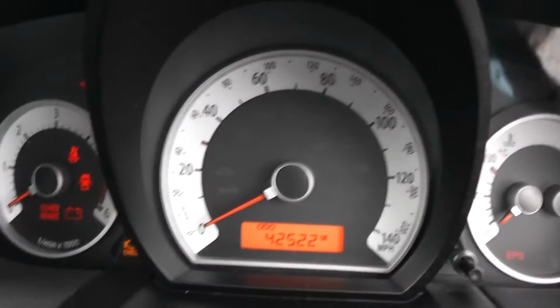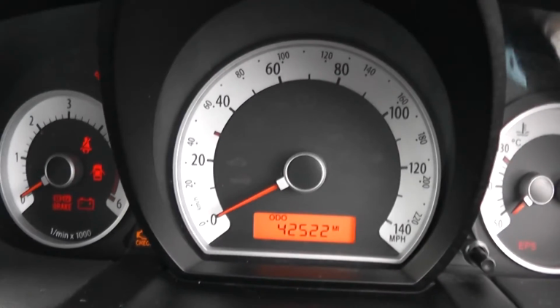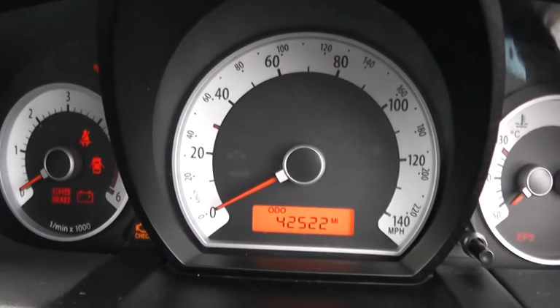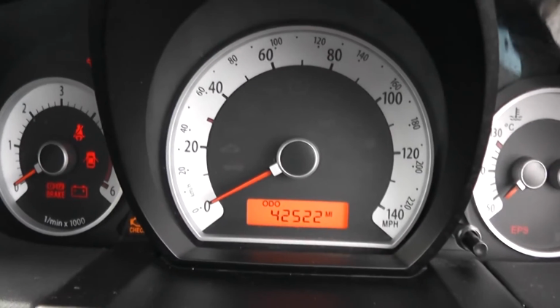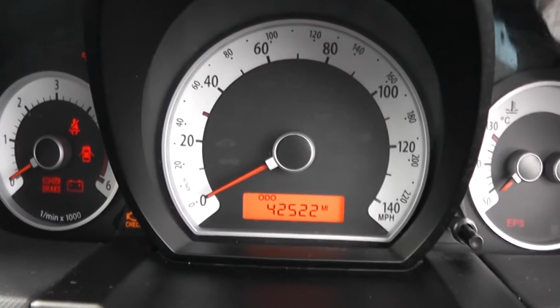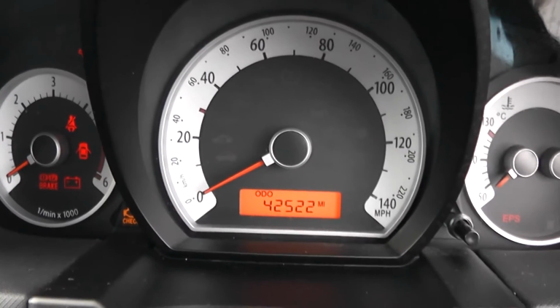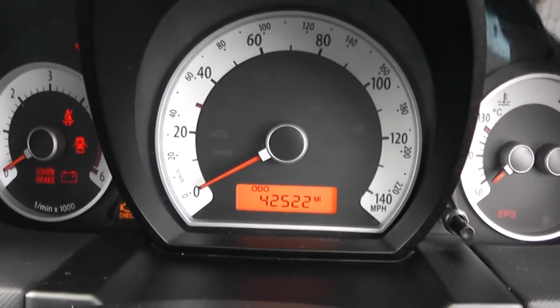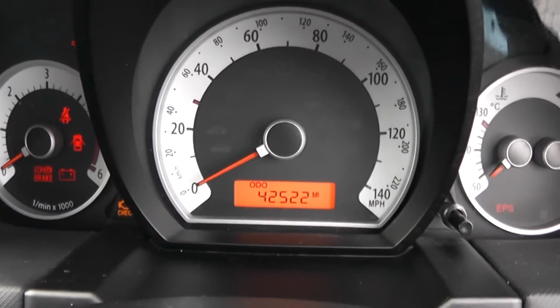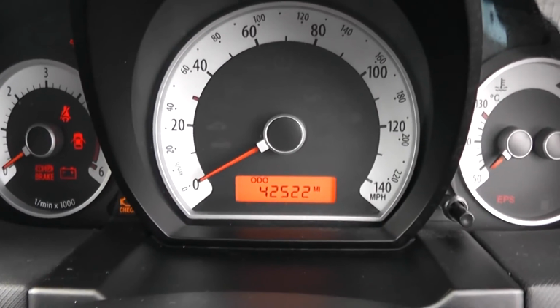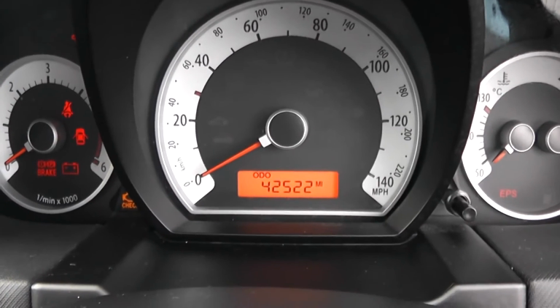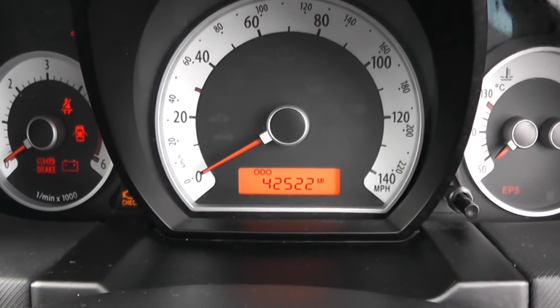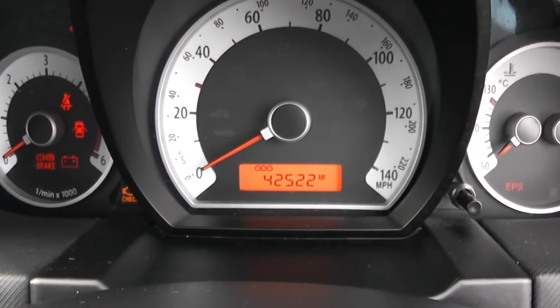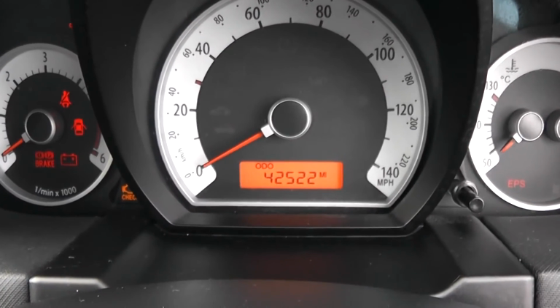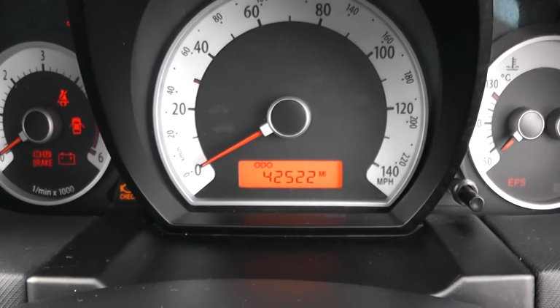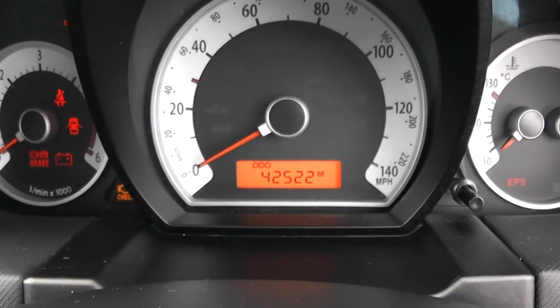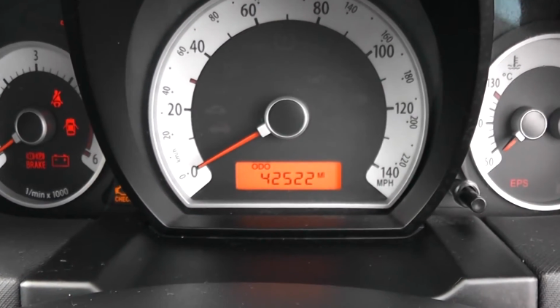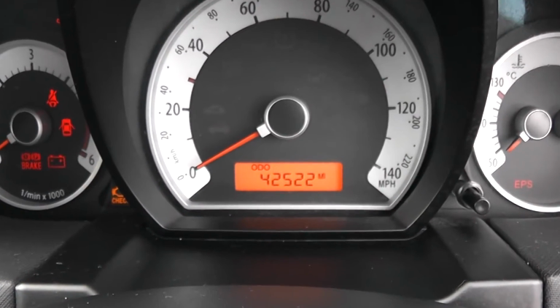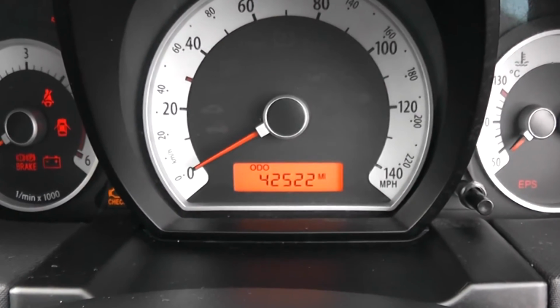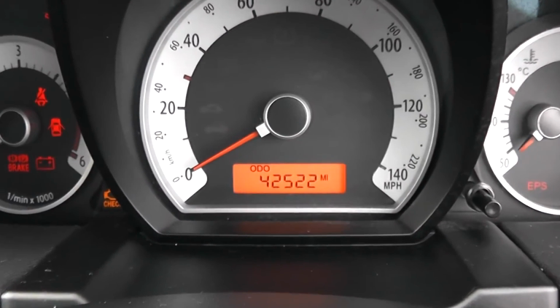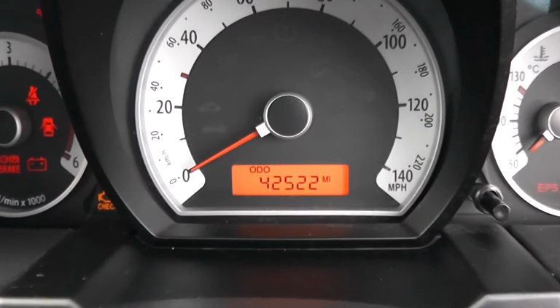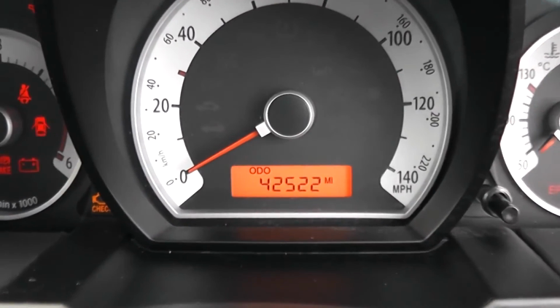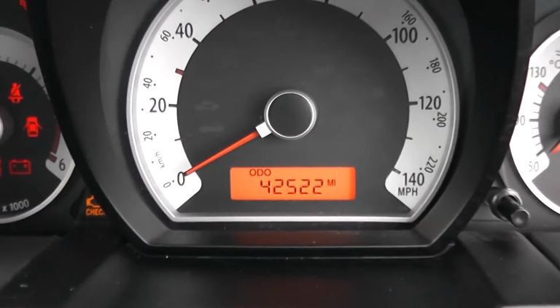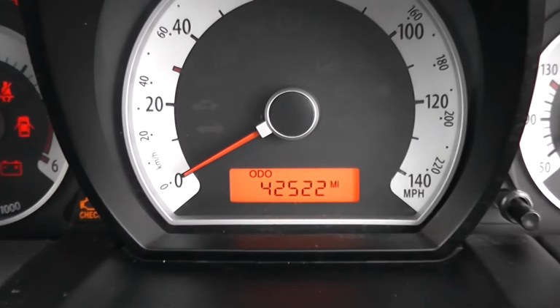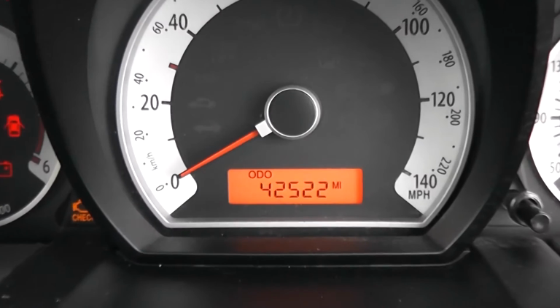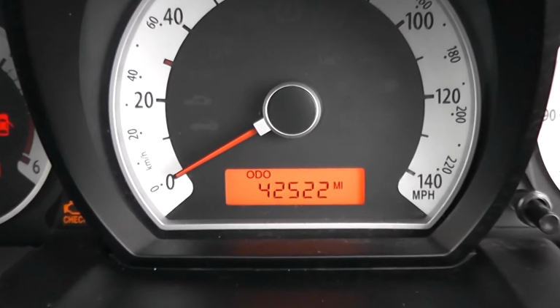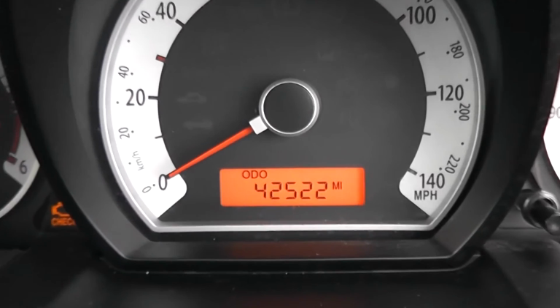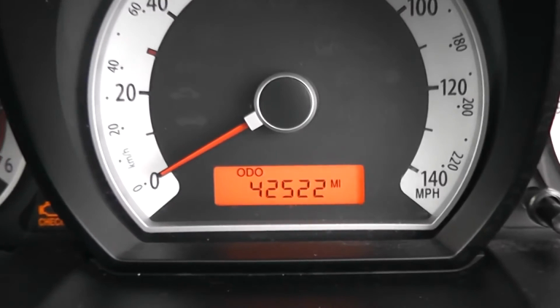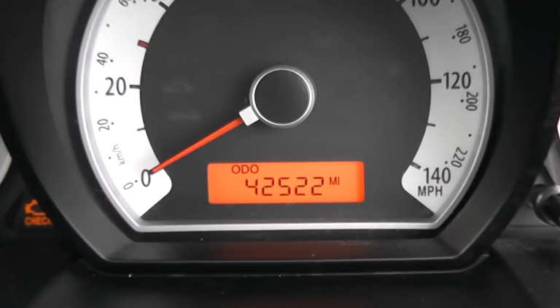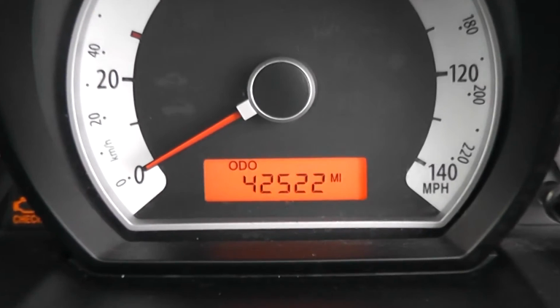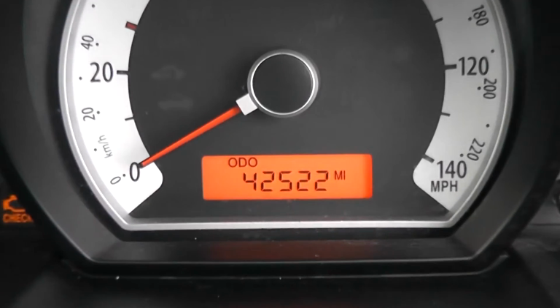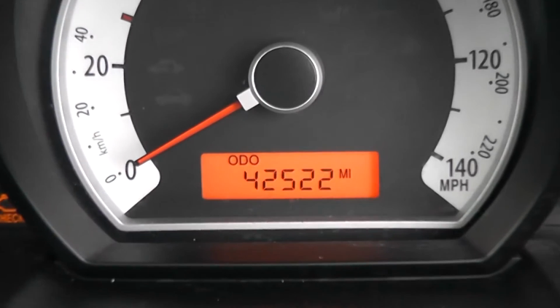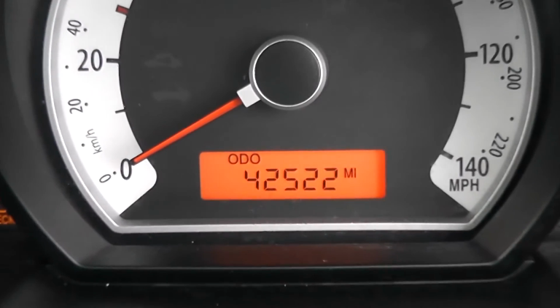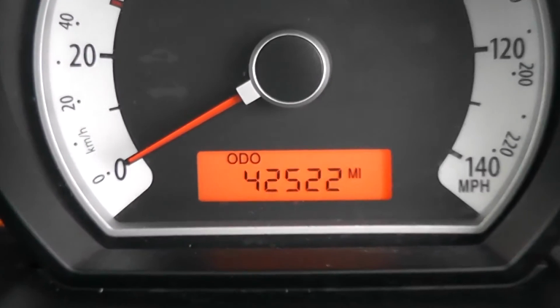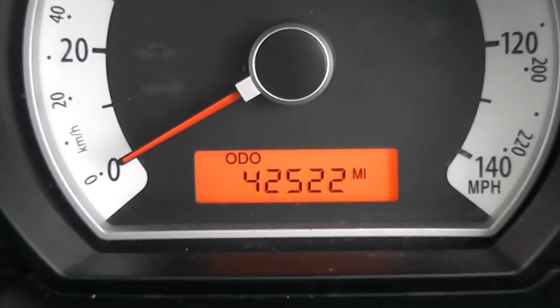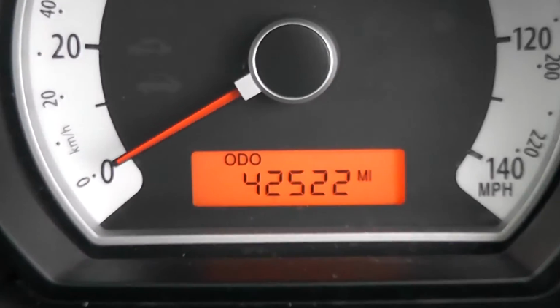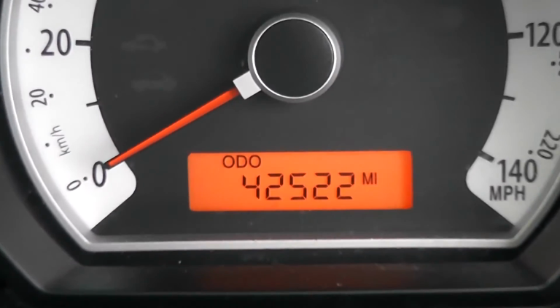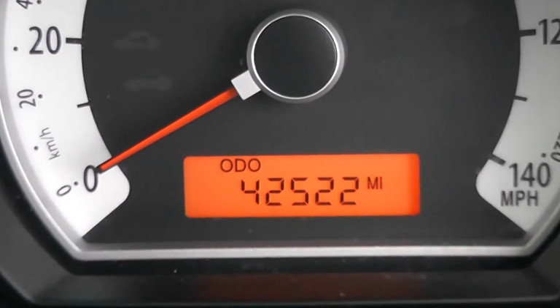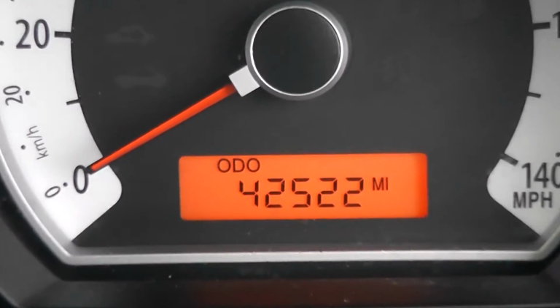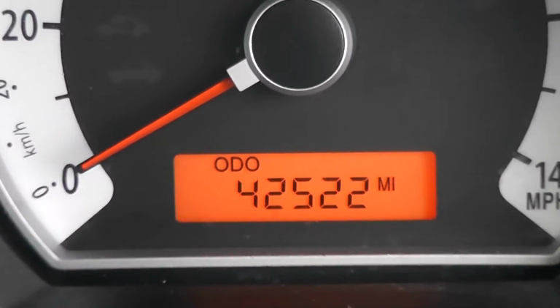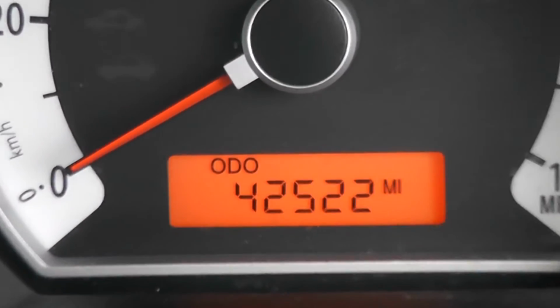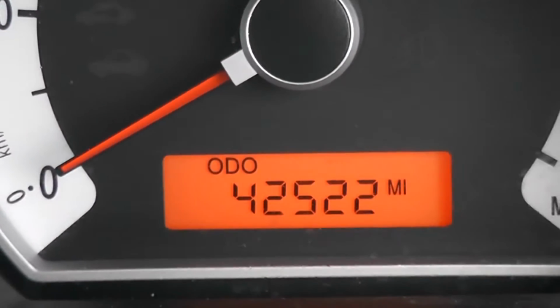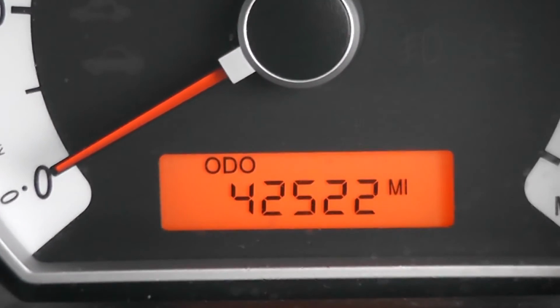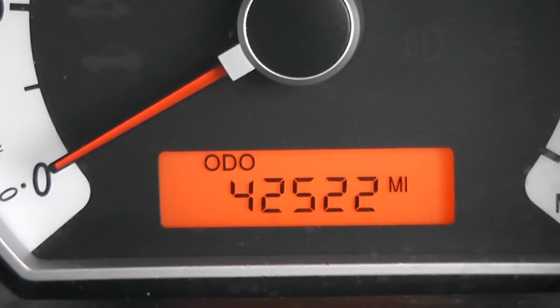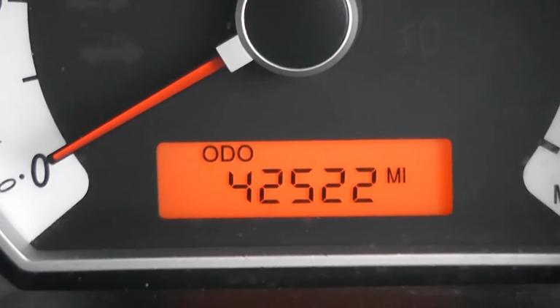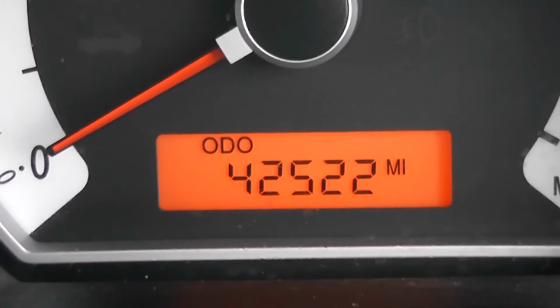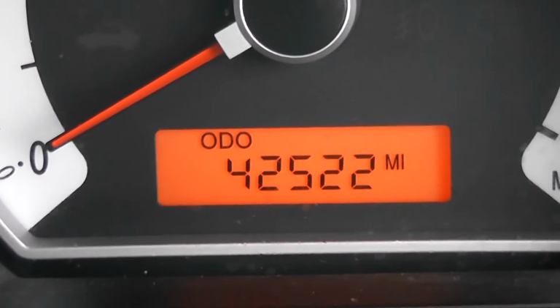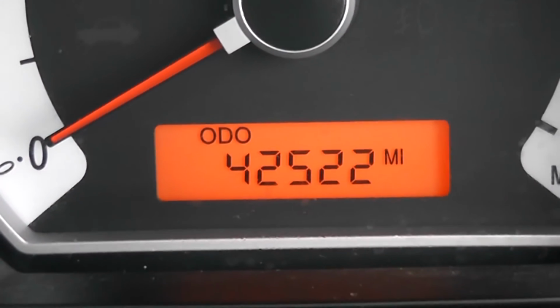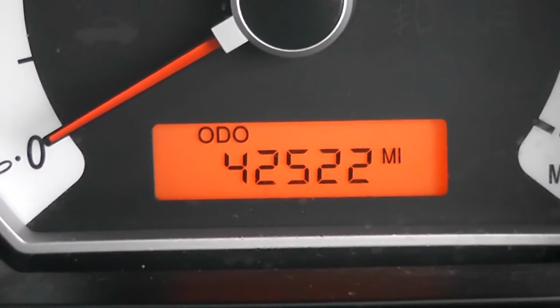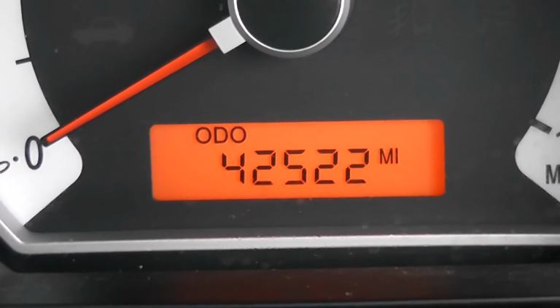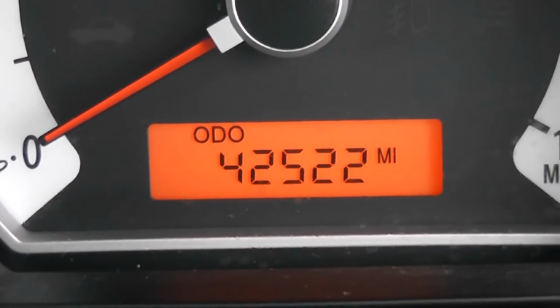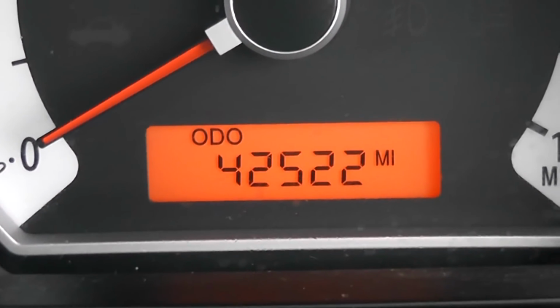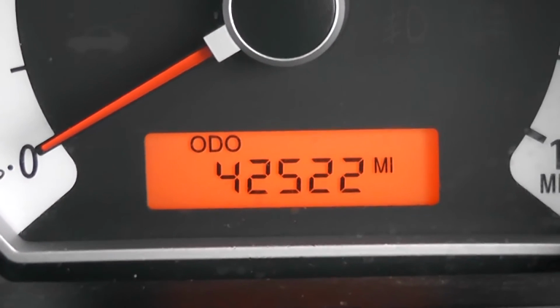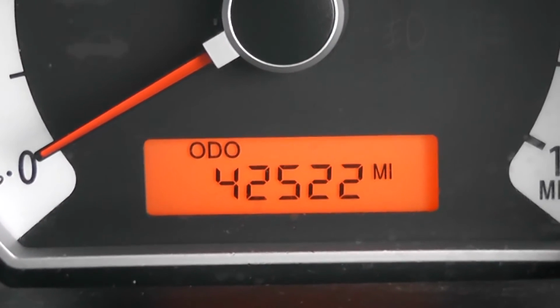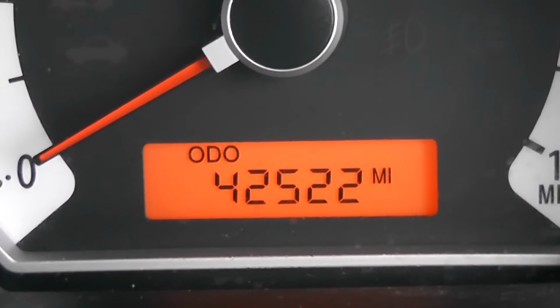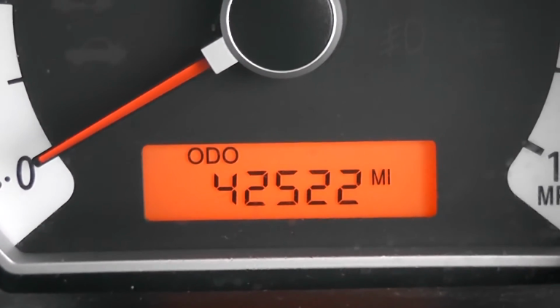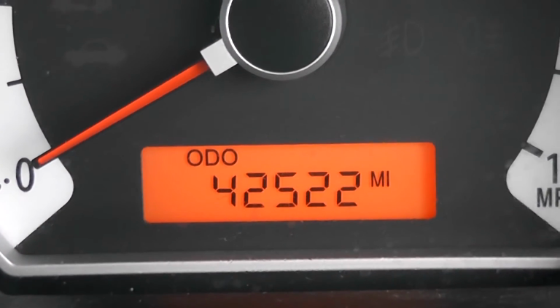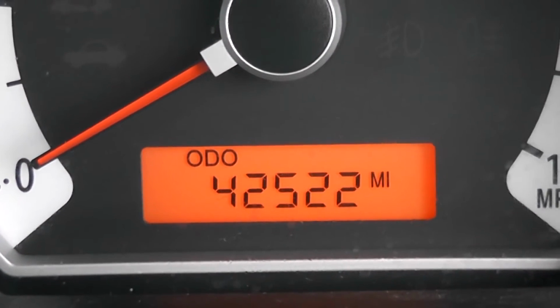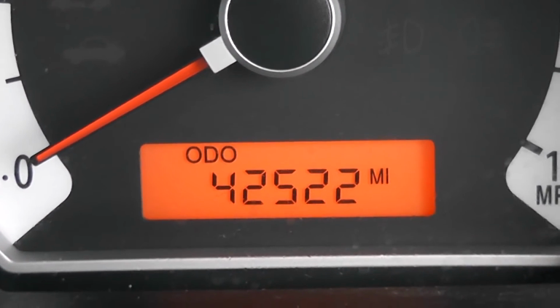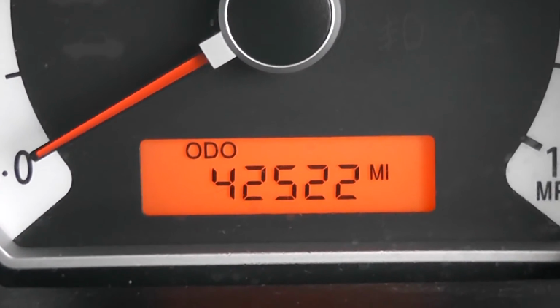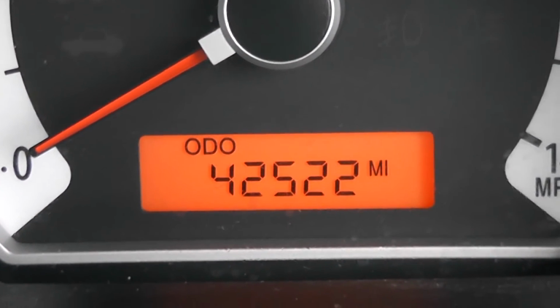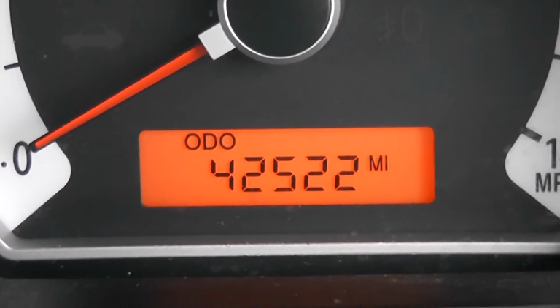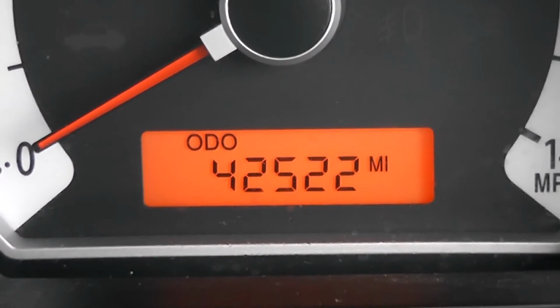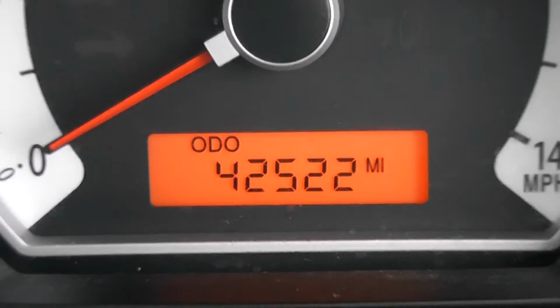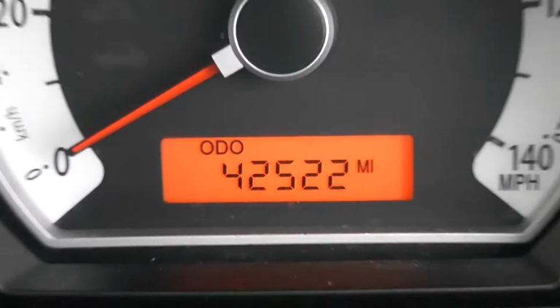And if I zoom into the electronic display, you'll be able to see this vehicle has currently done 42,522 miles.